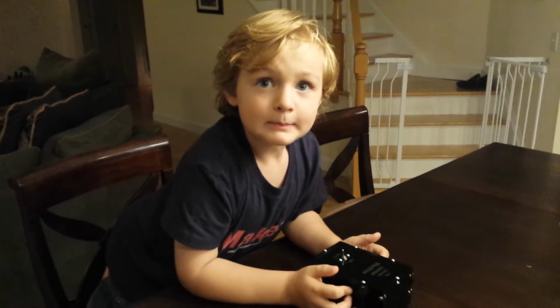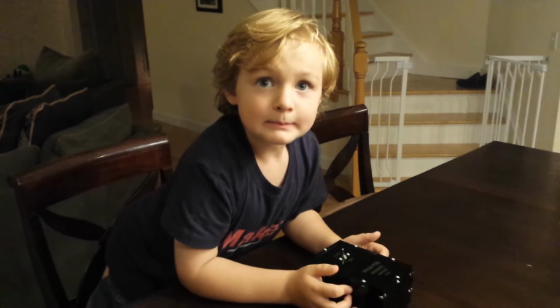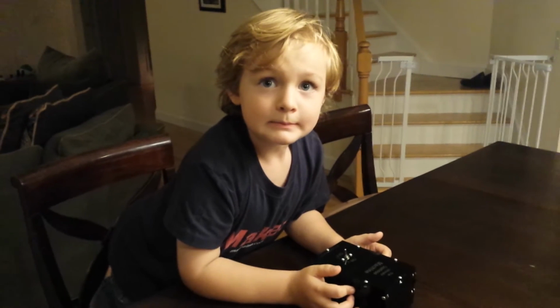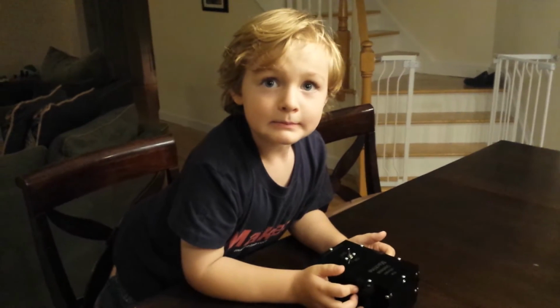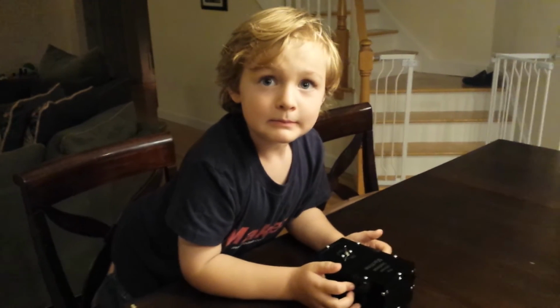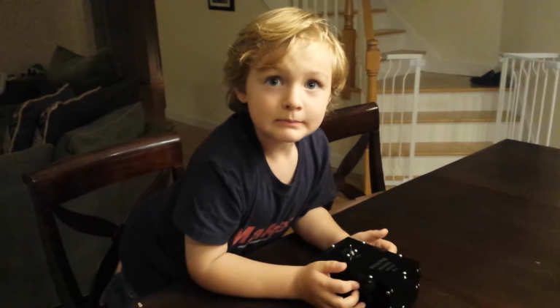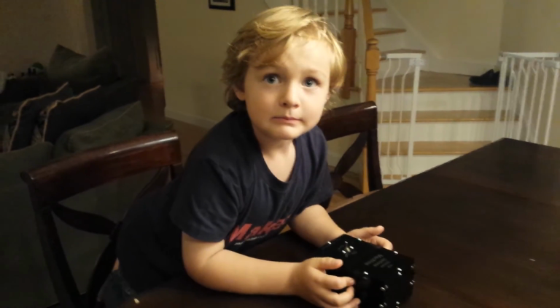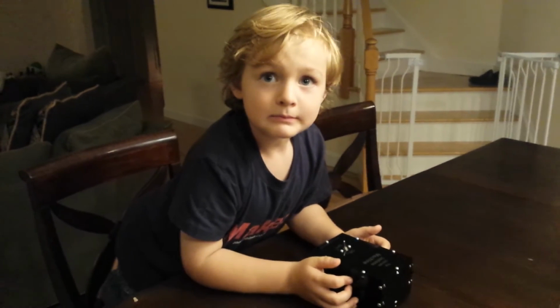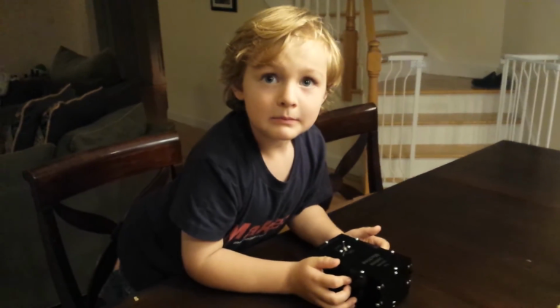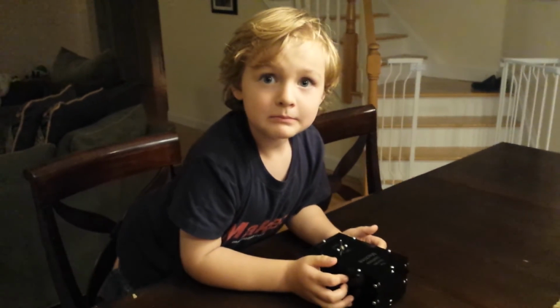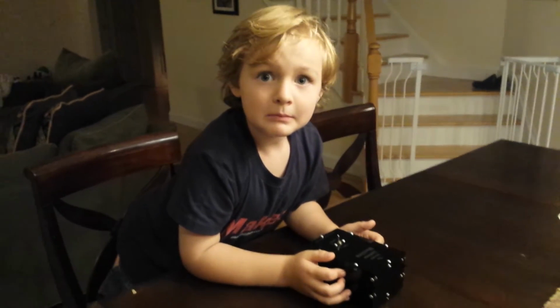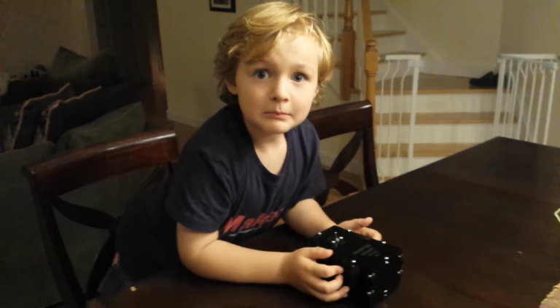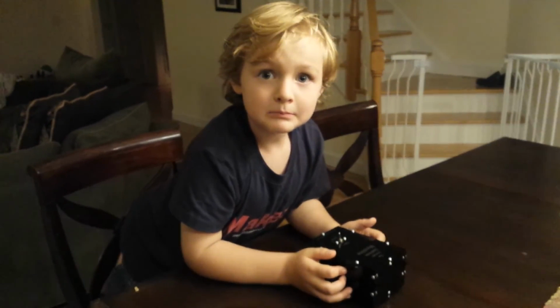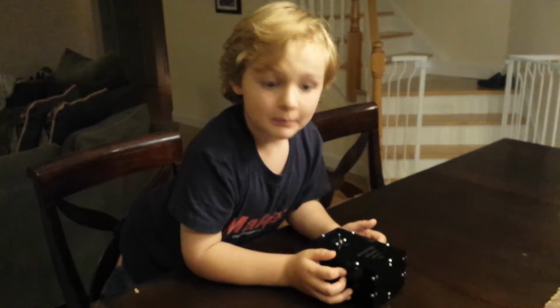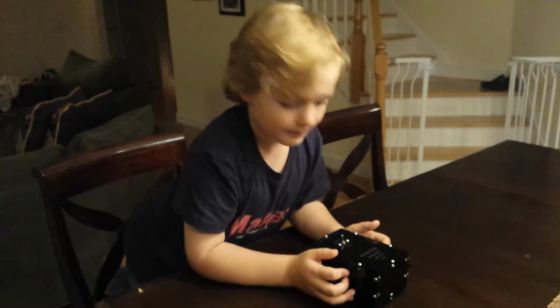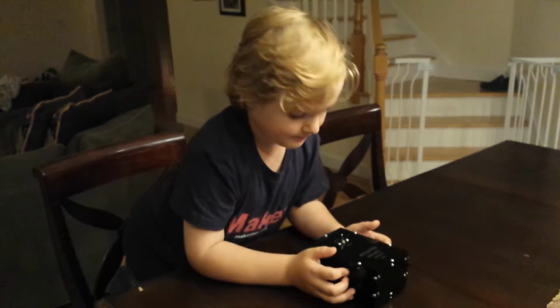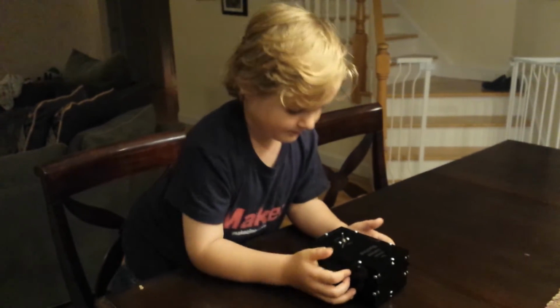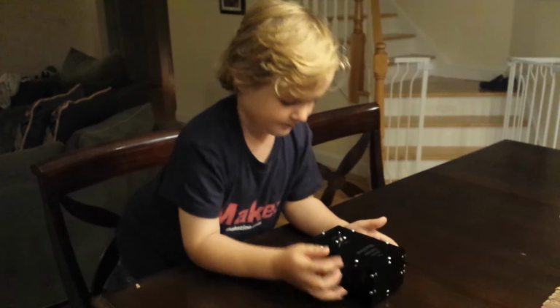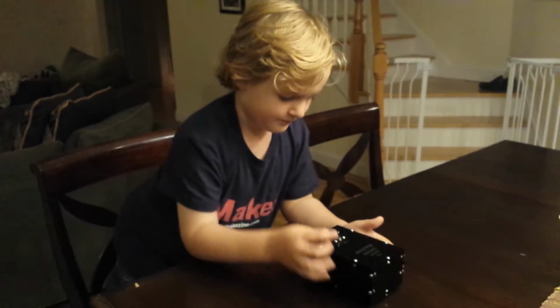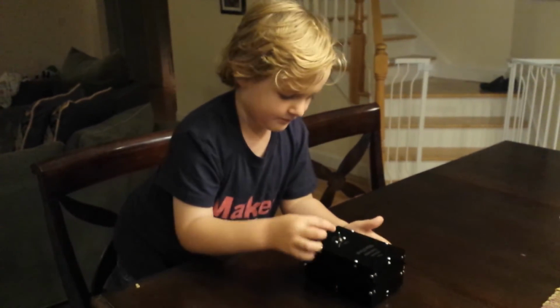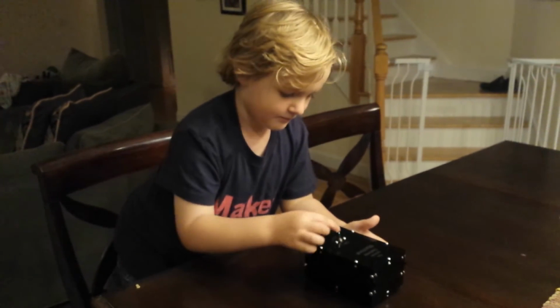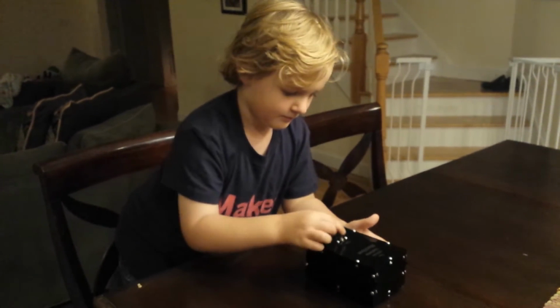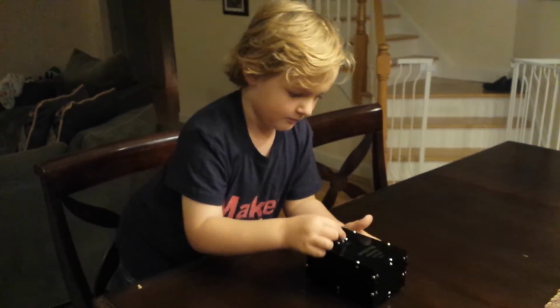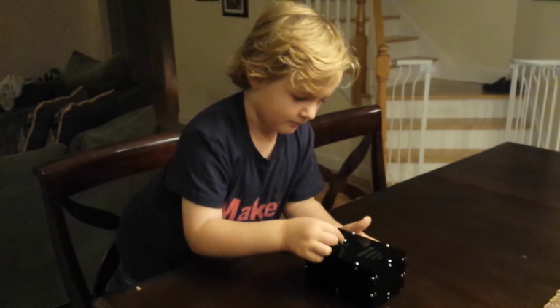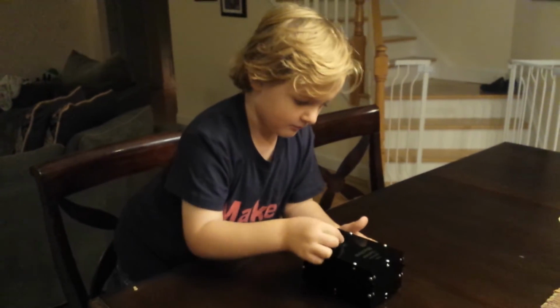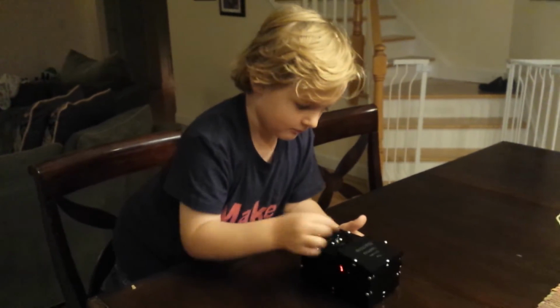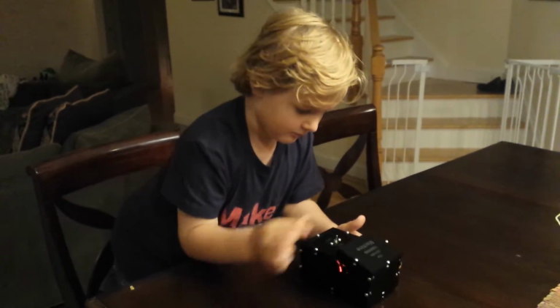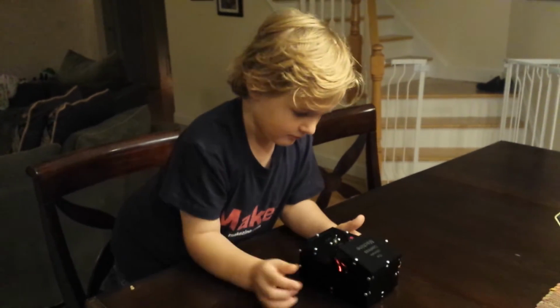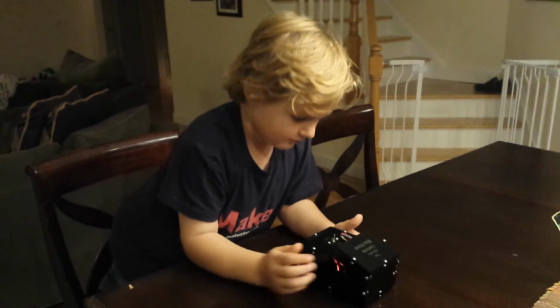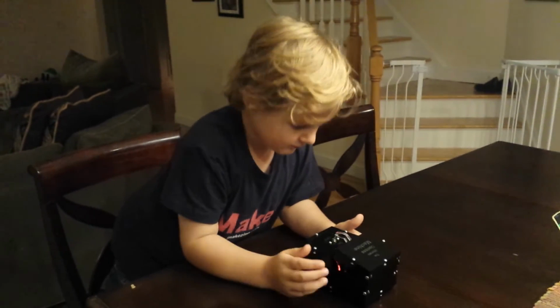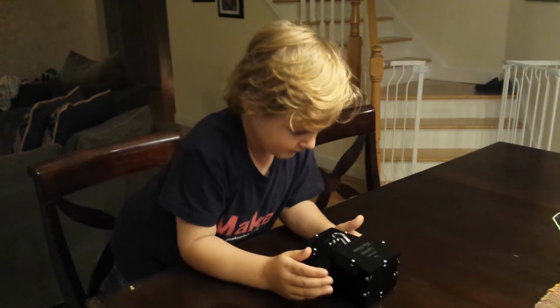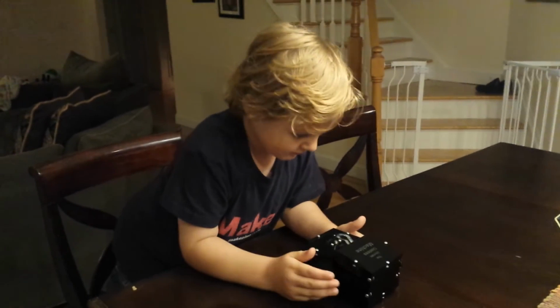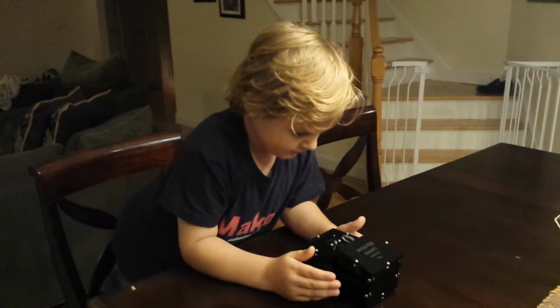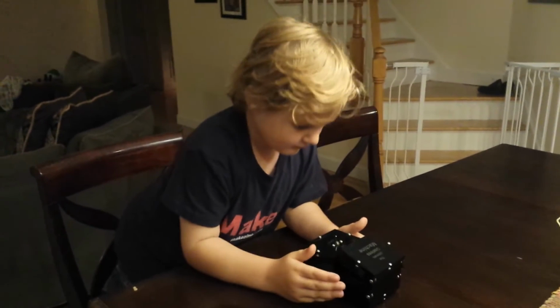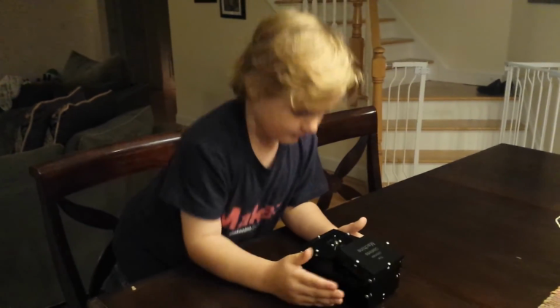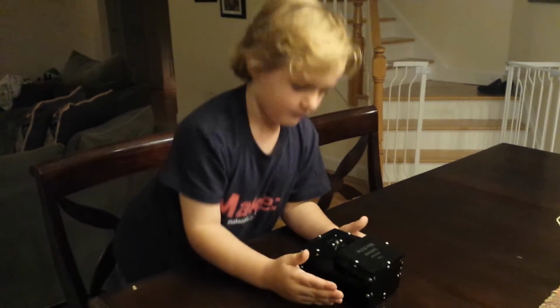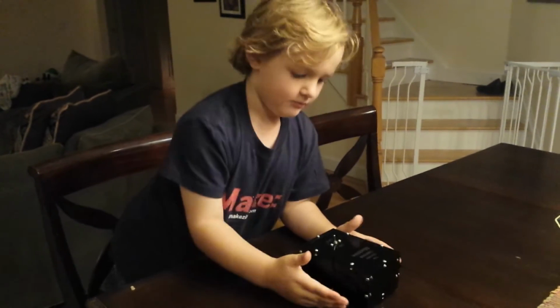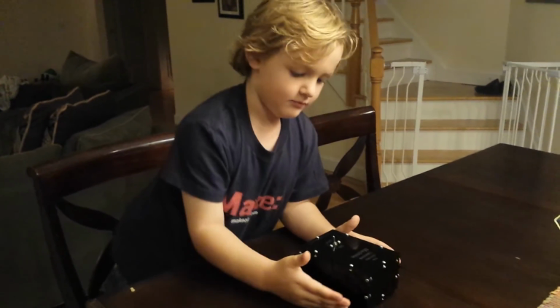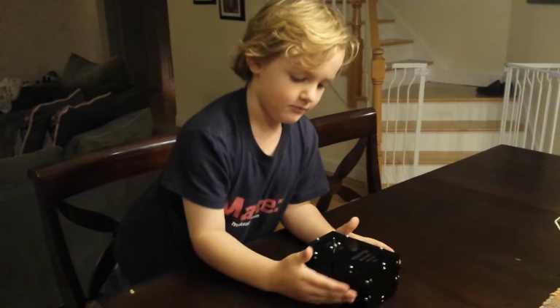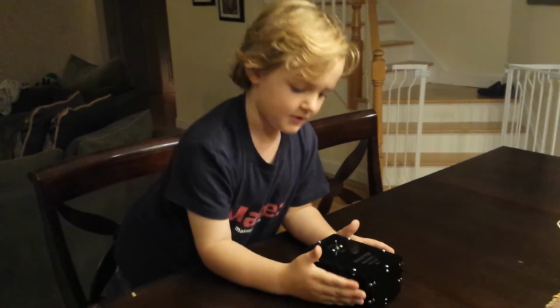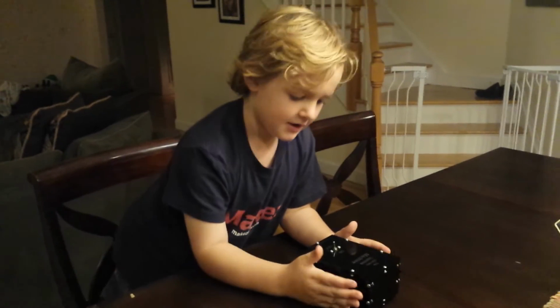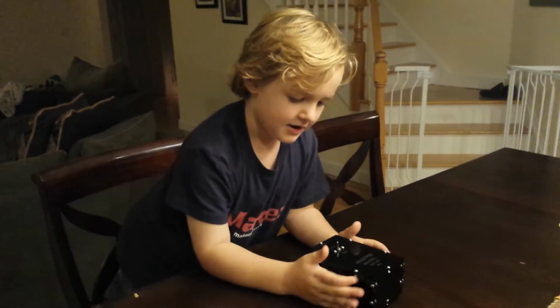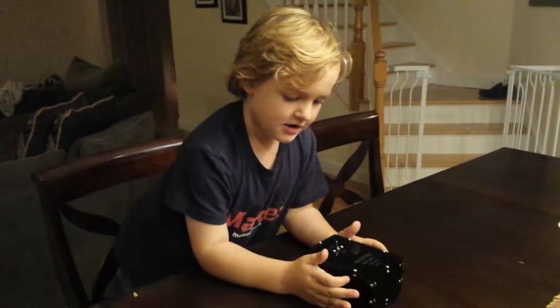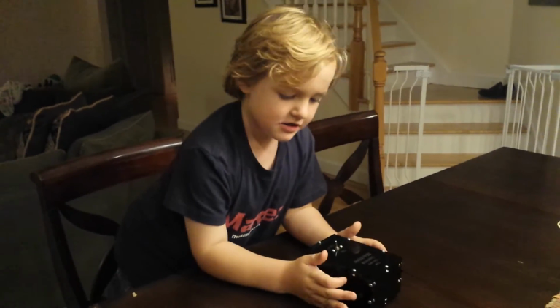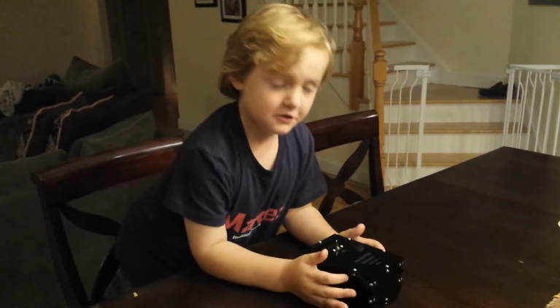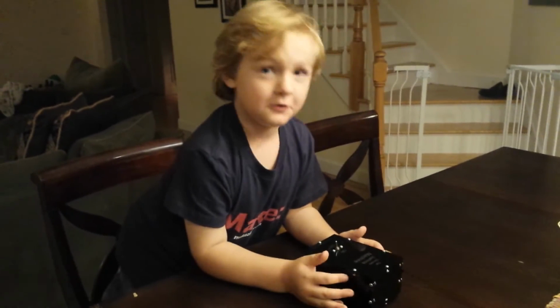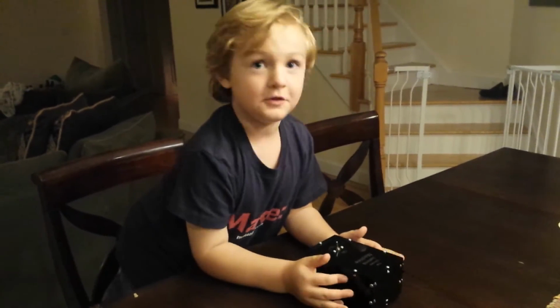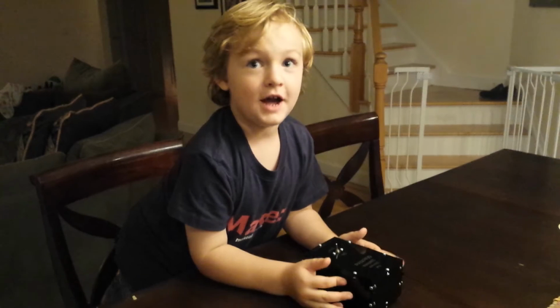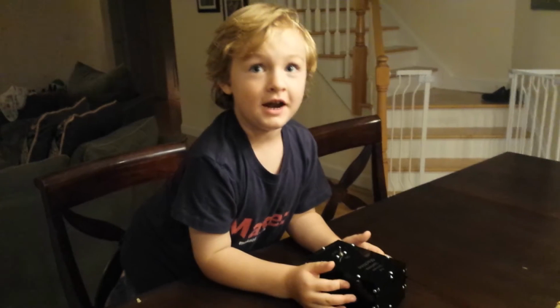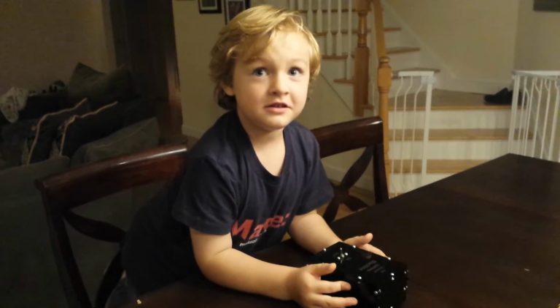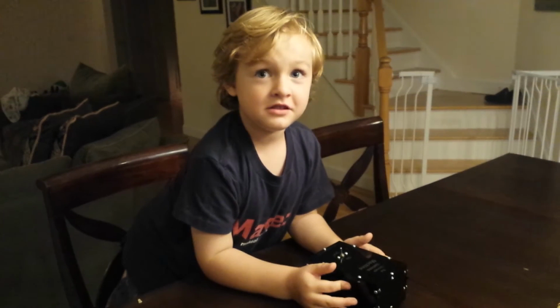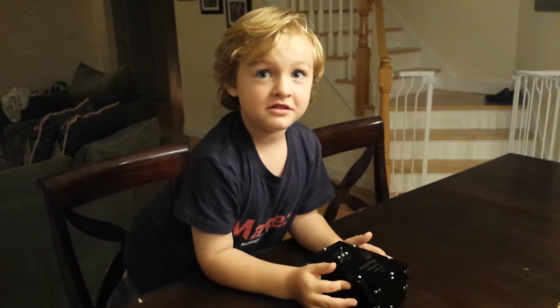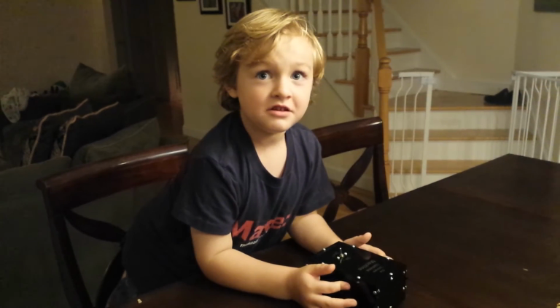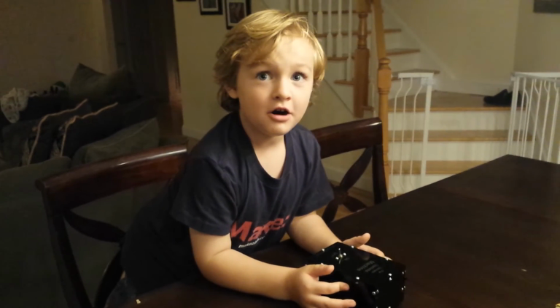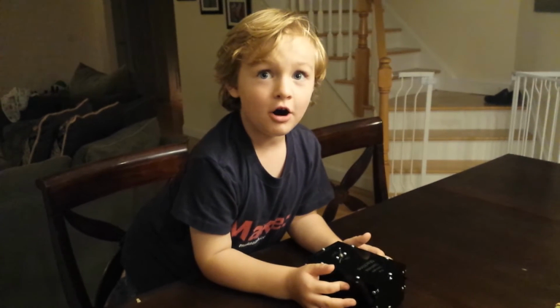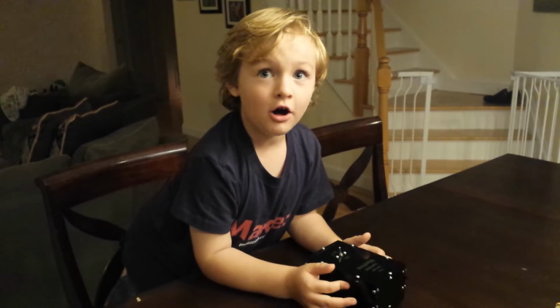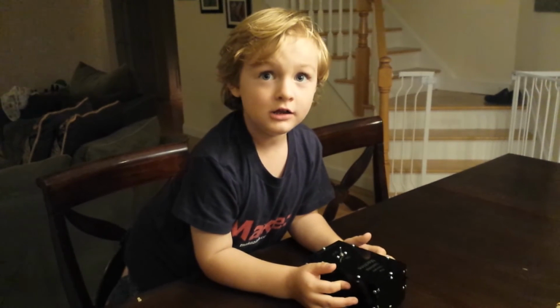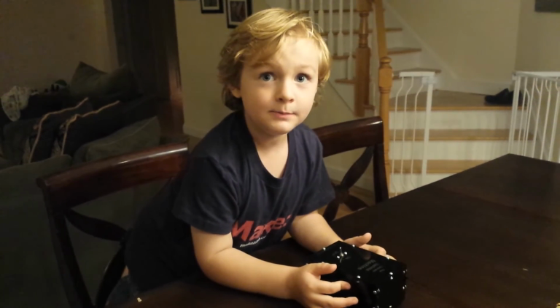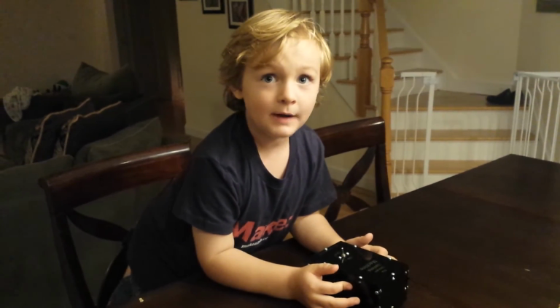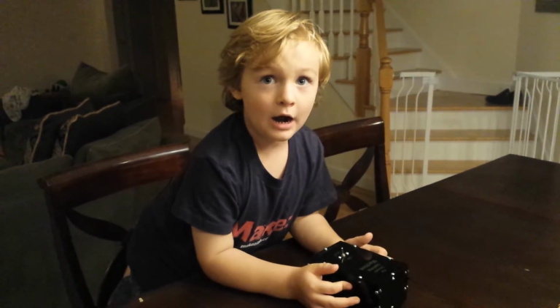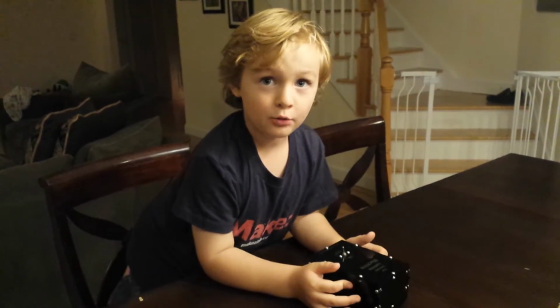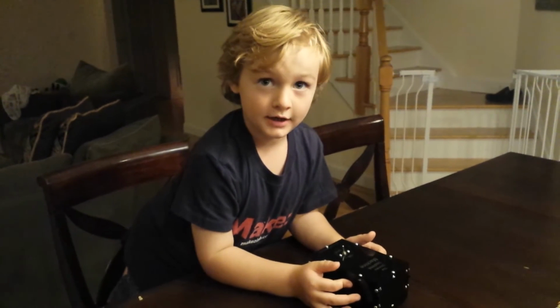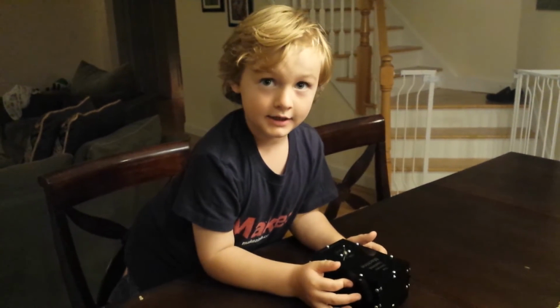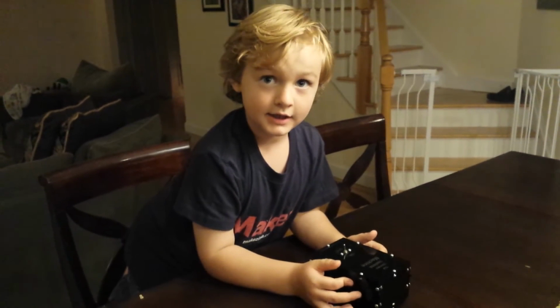Alright, well show us how it works. So that's all about it.